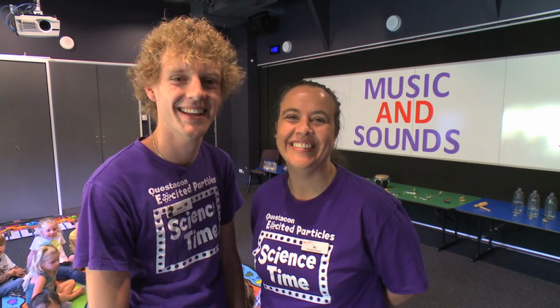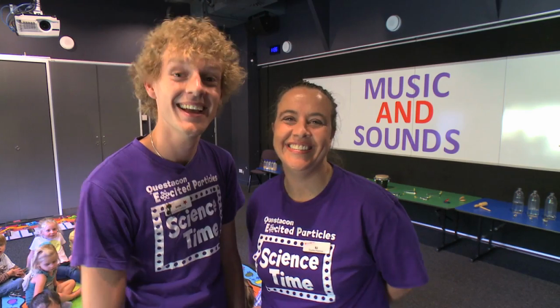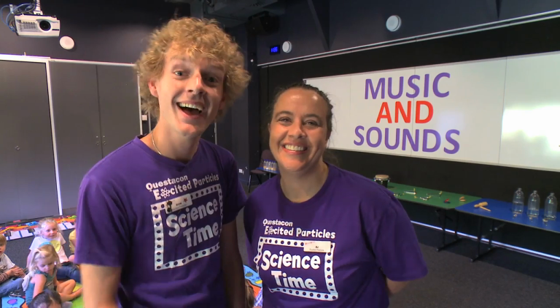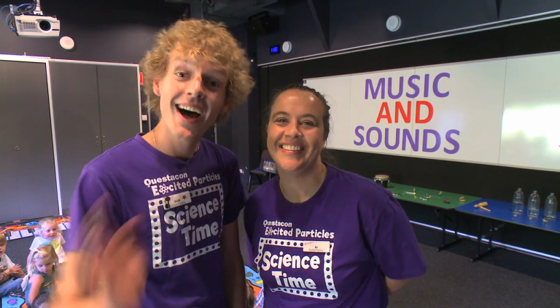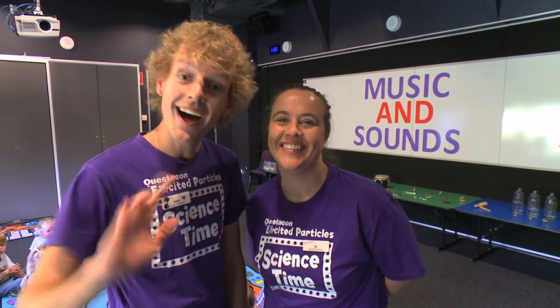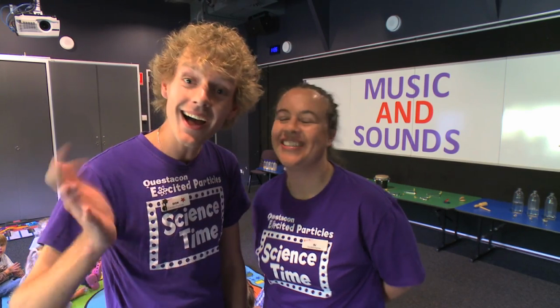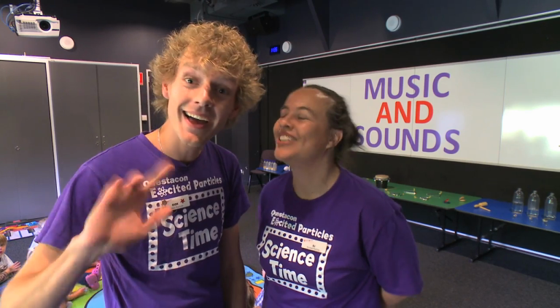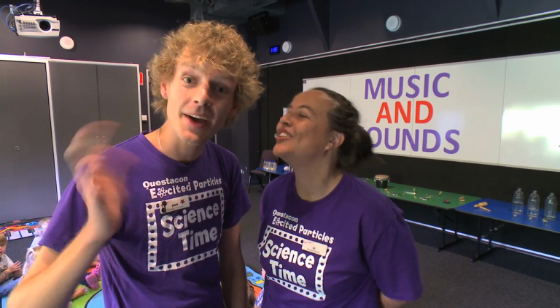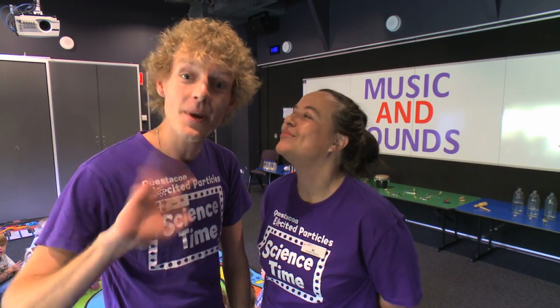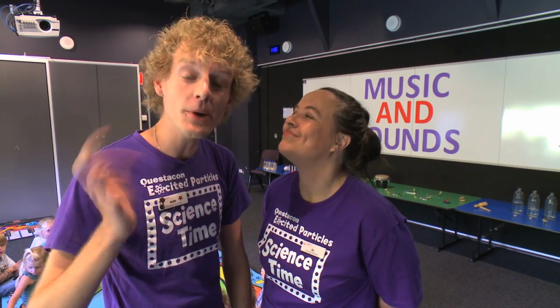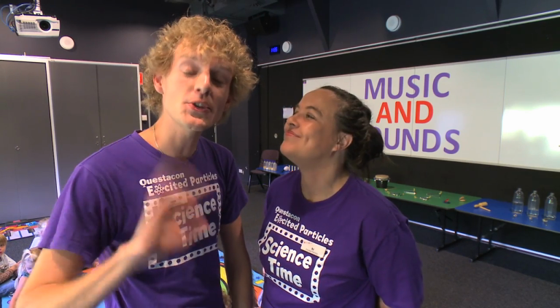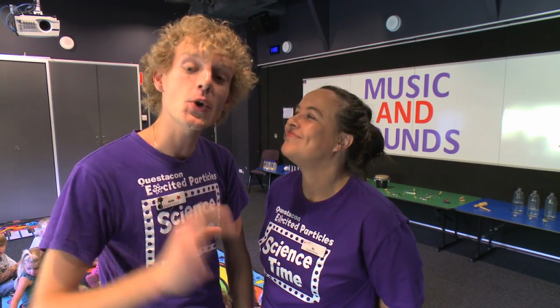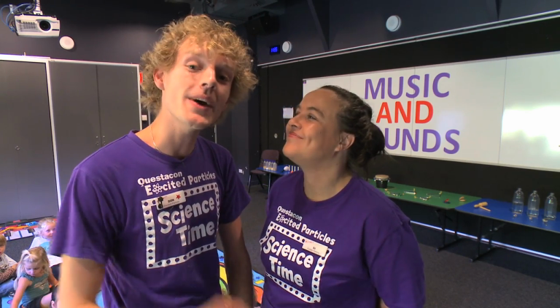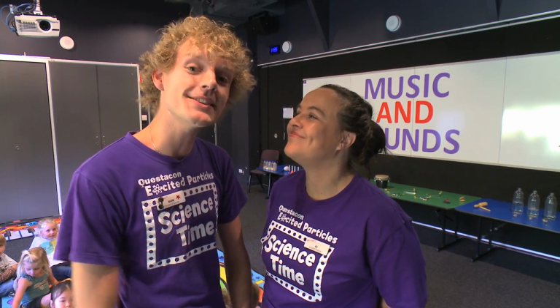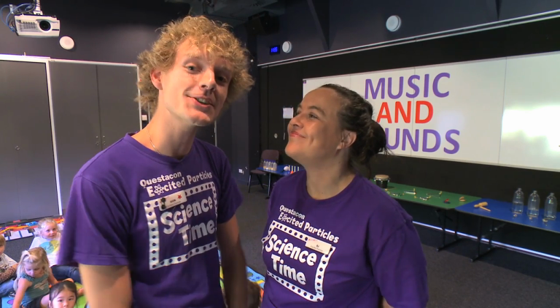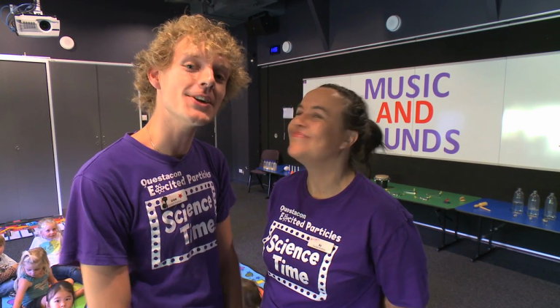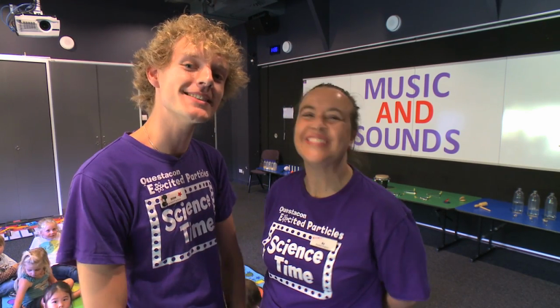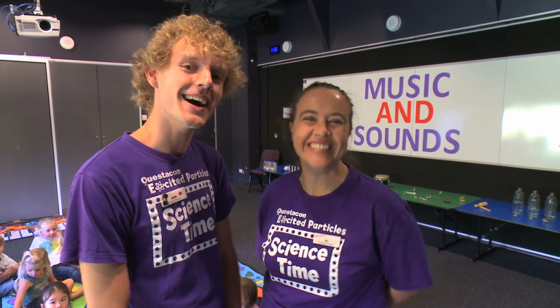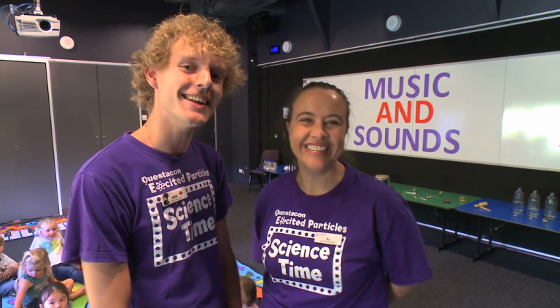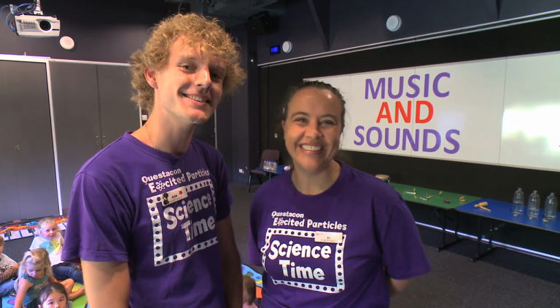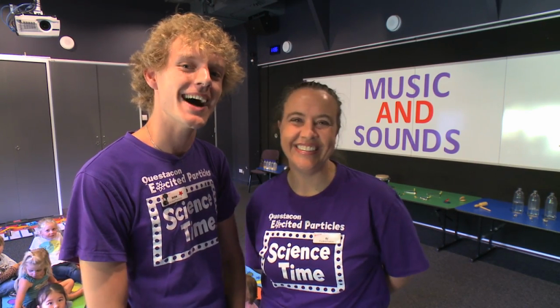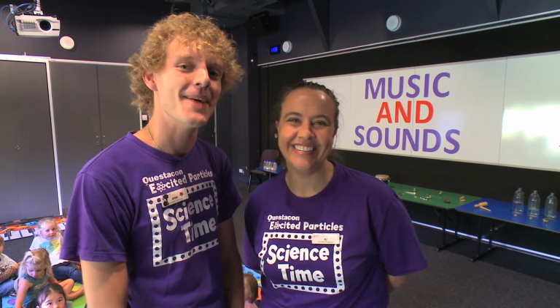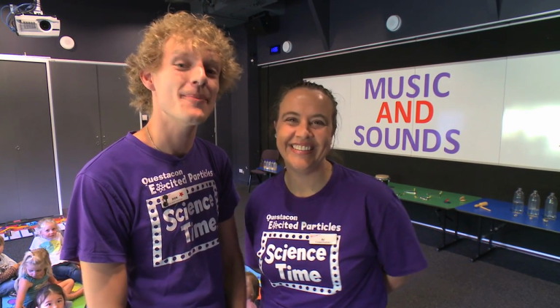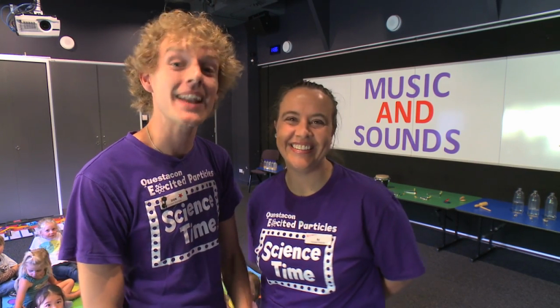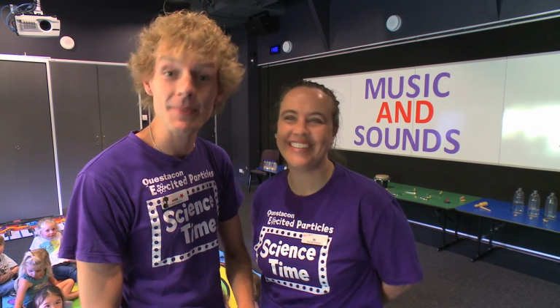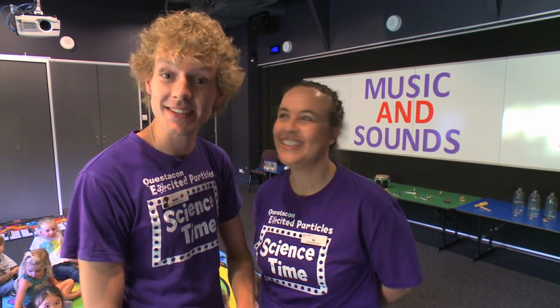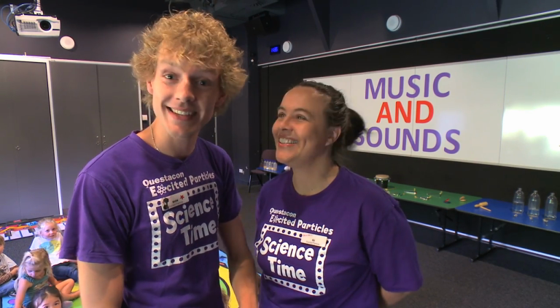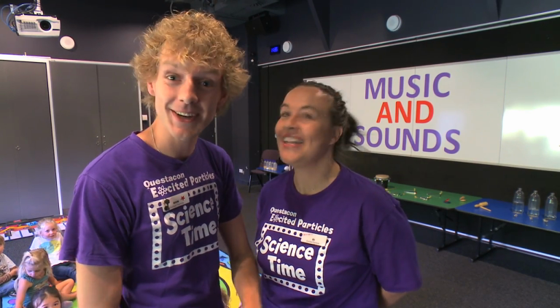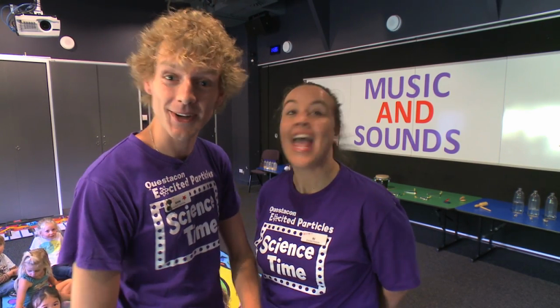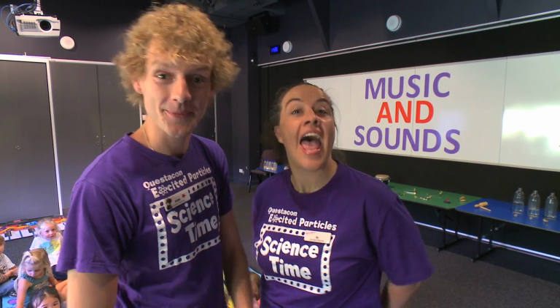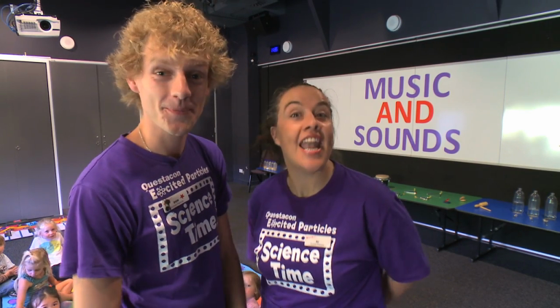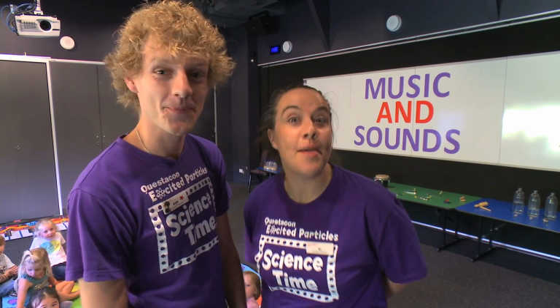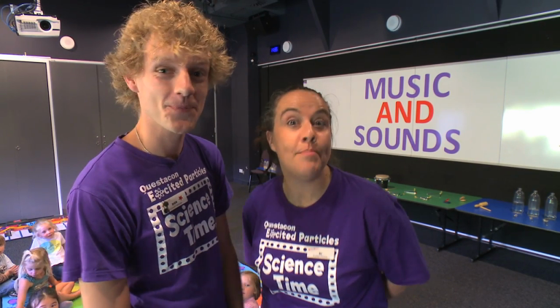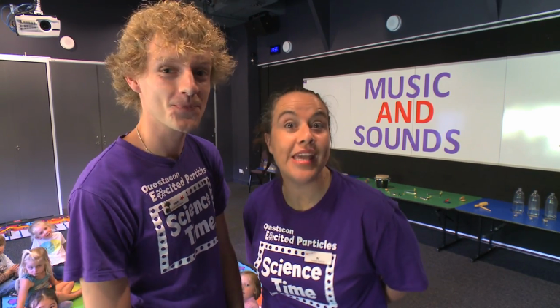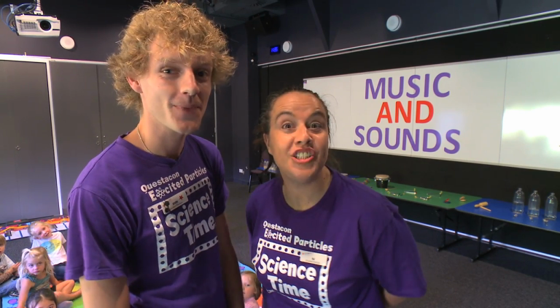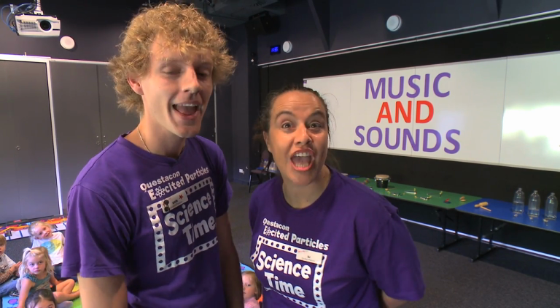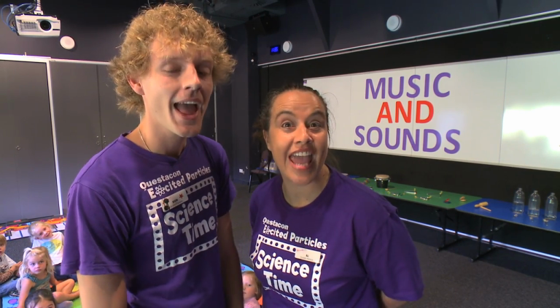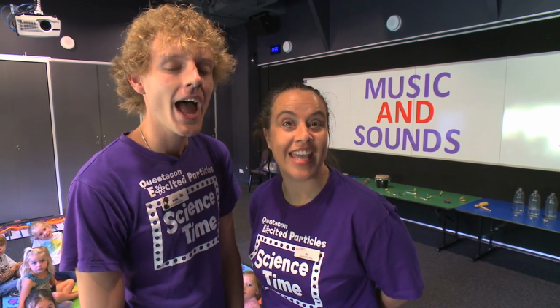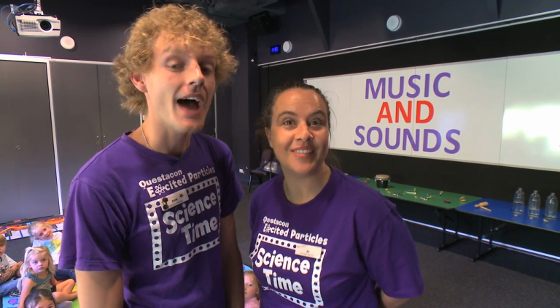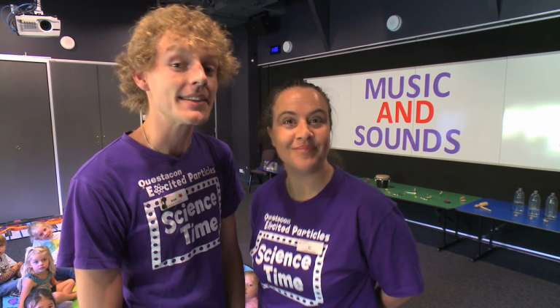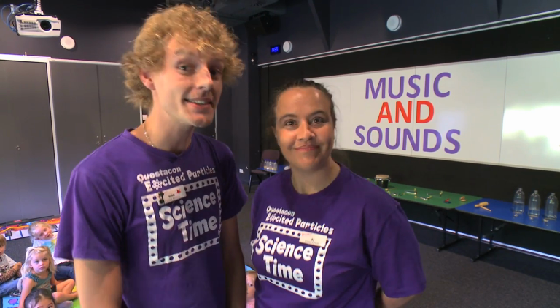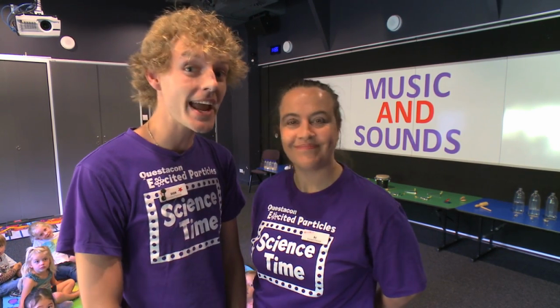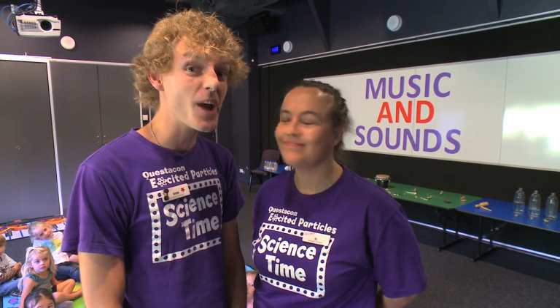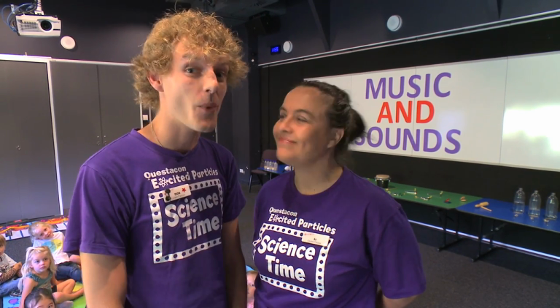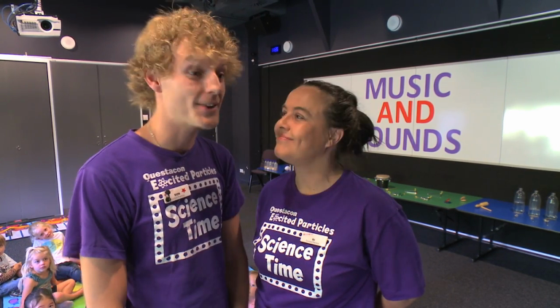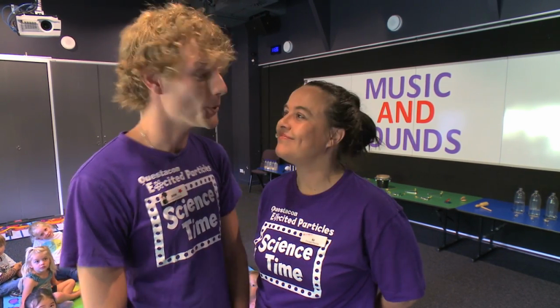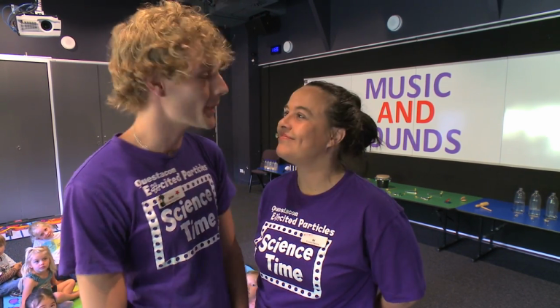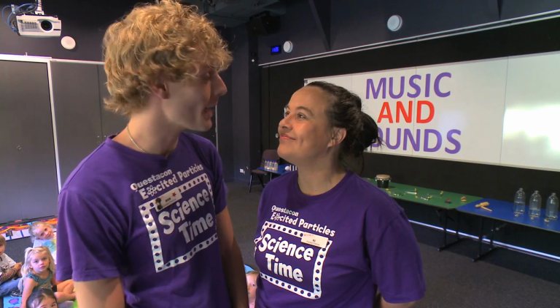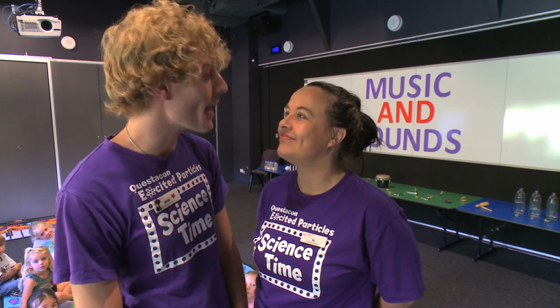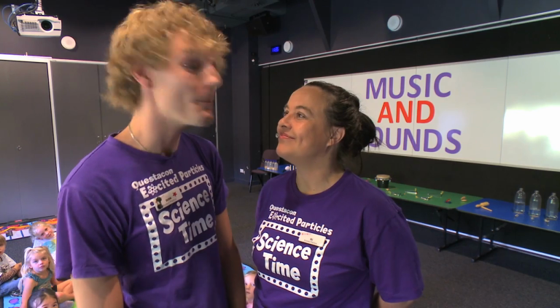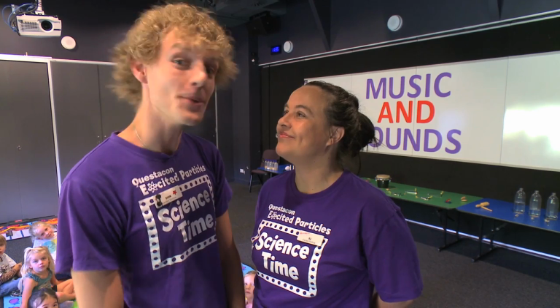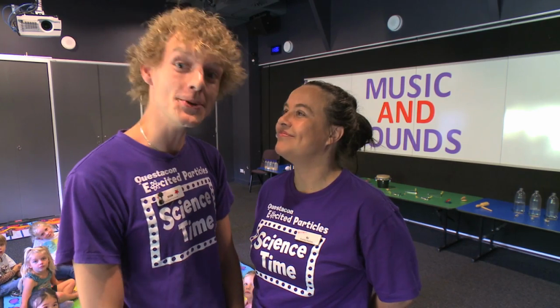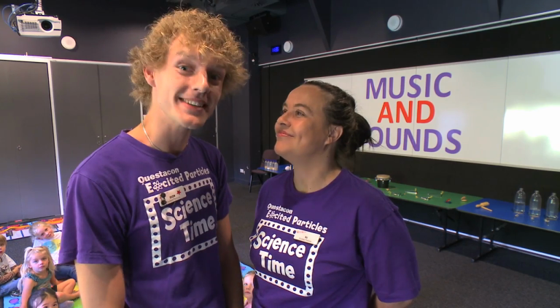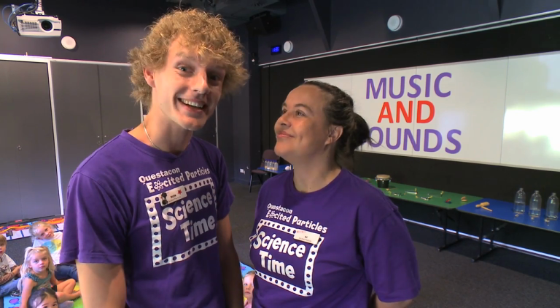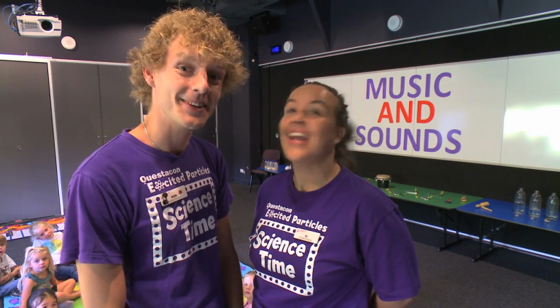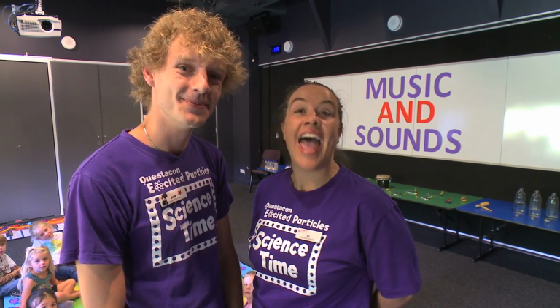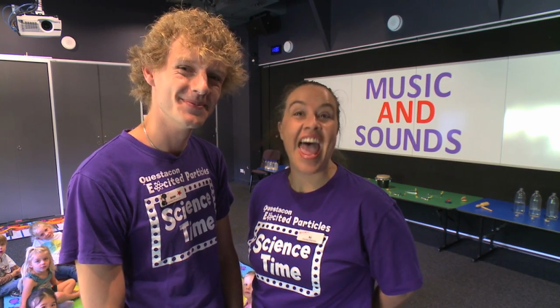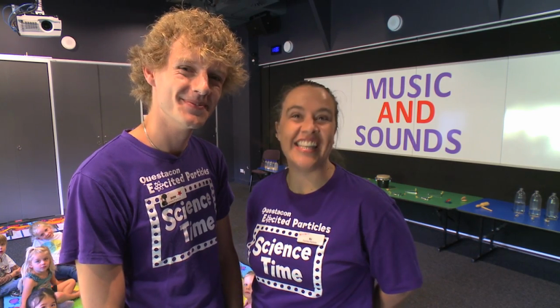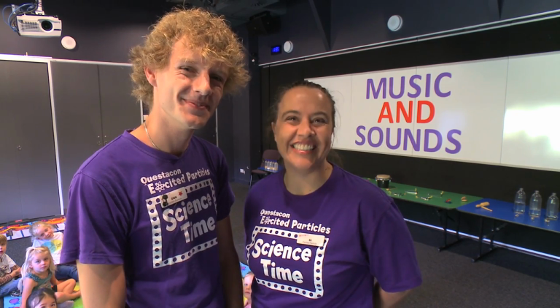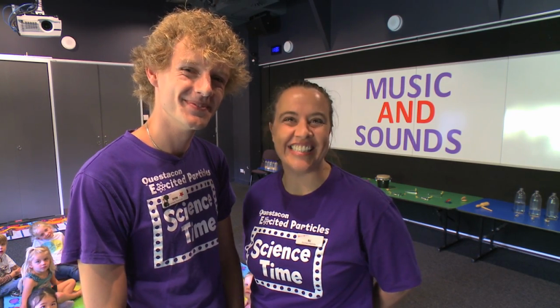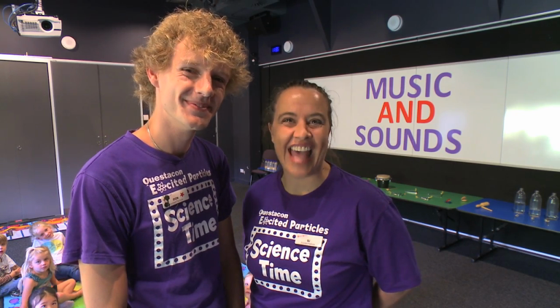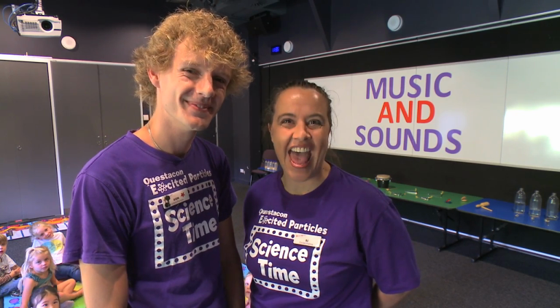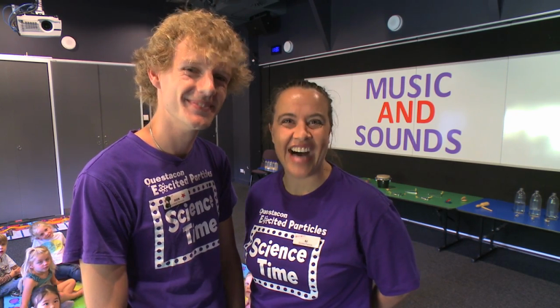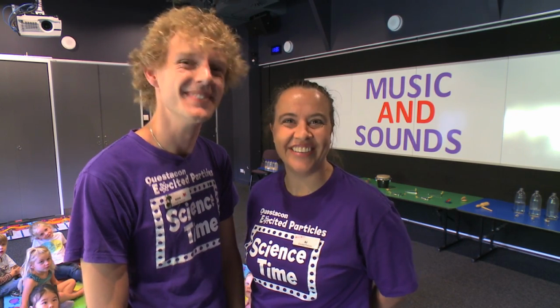Hi and welcome to Questacon Science Time. My name is Dion. And I'm BJ. And today we're talking about music and sound.